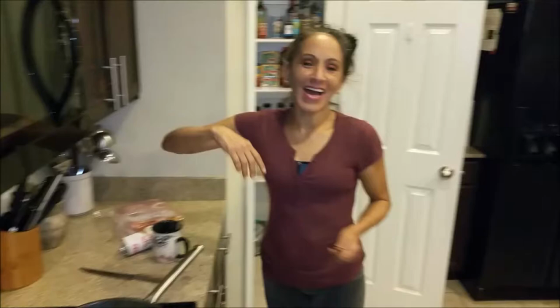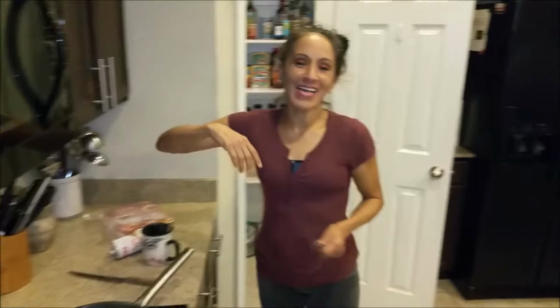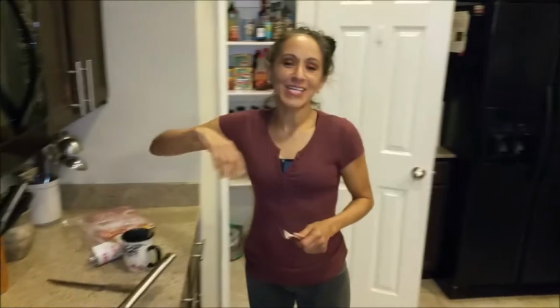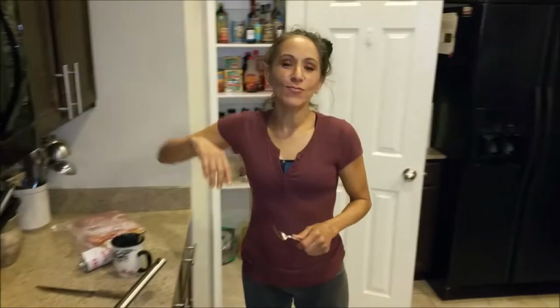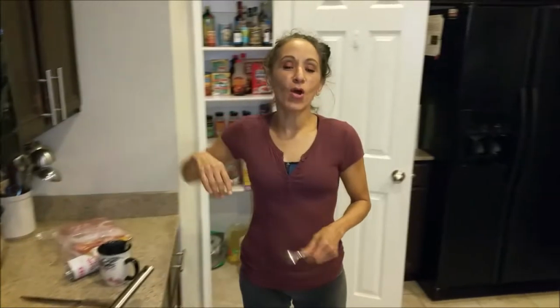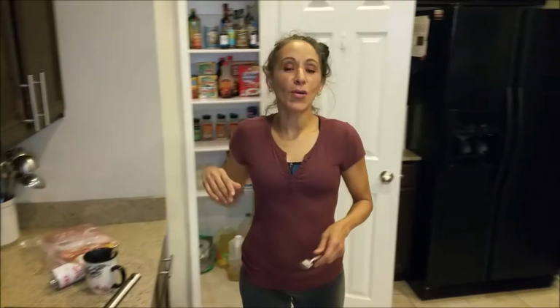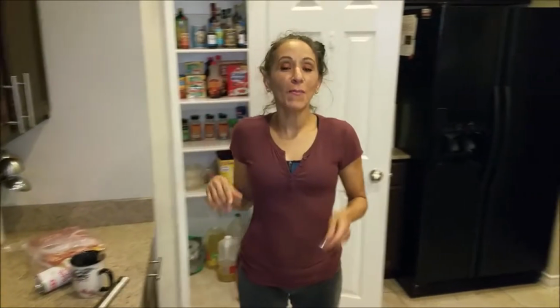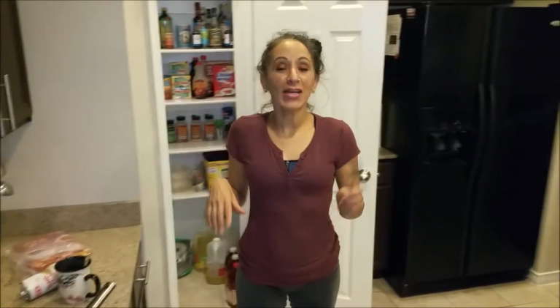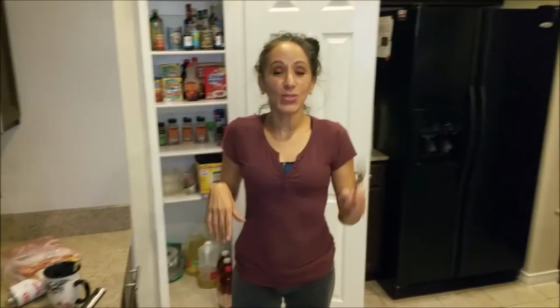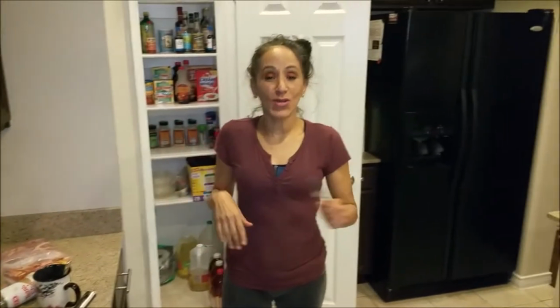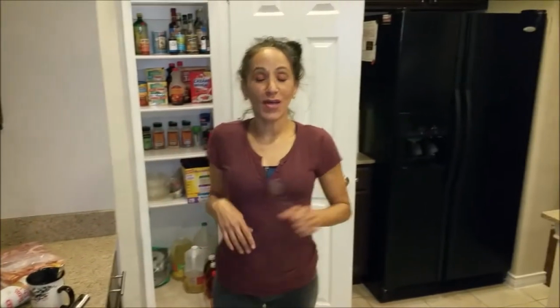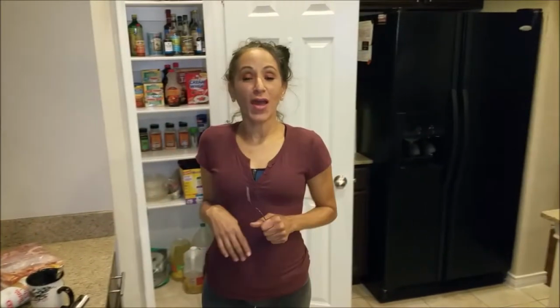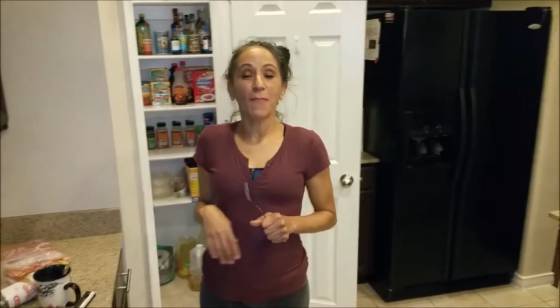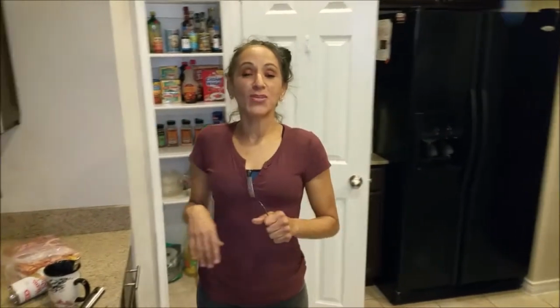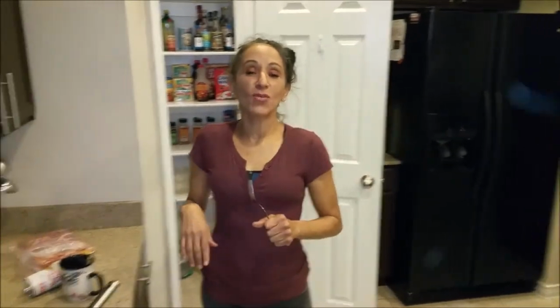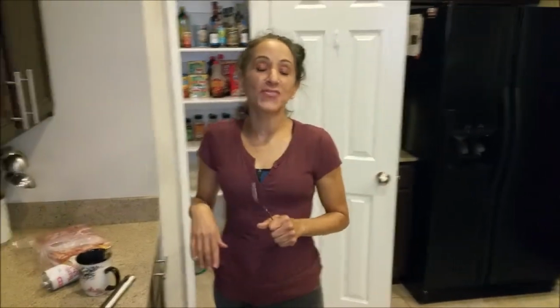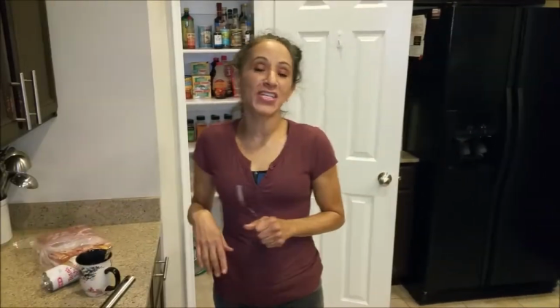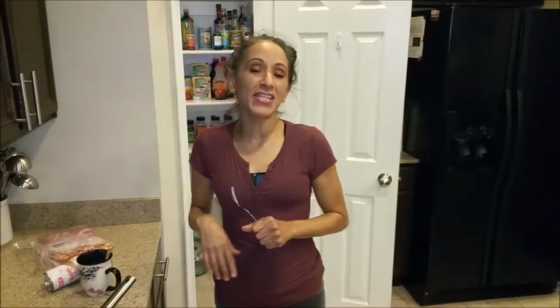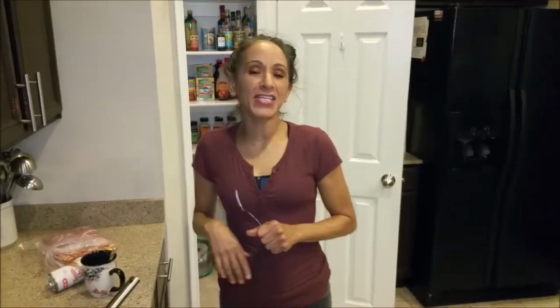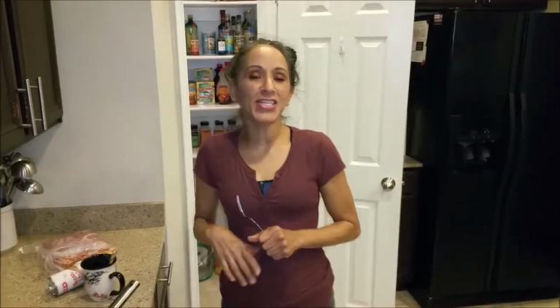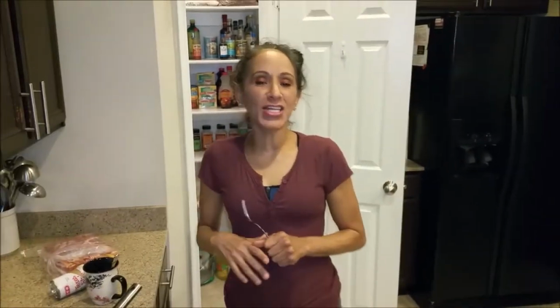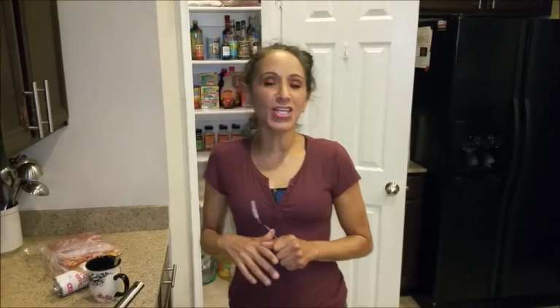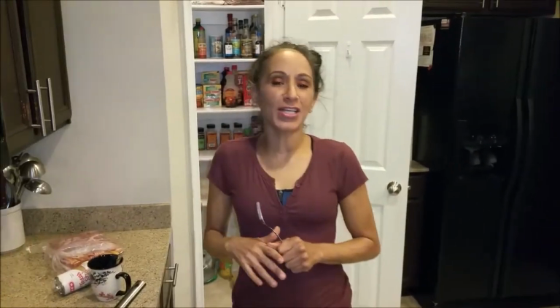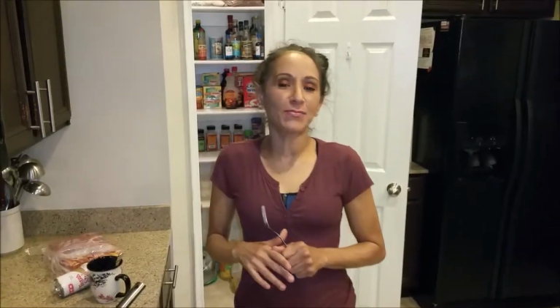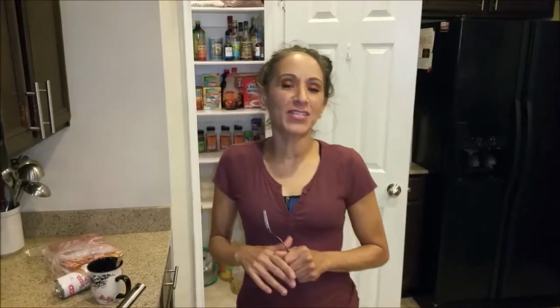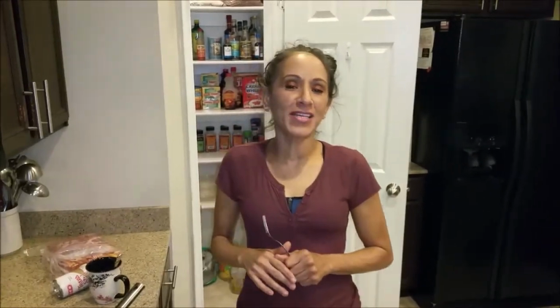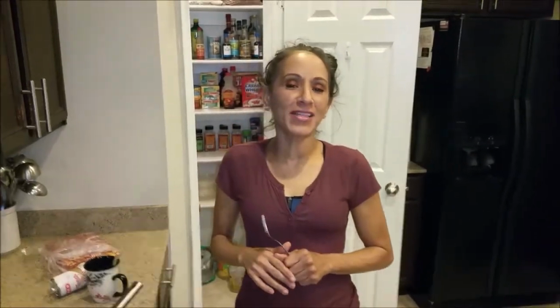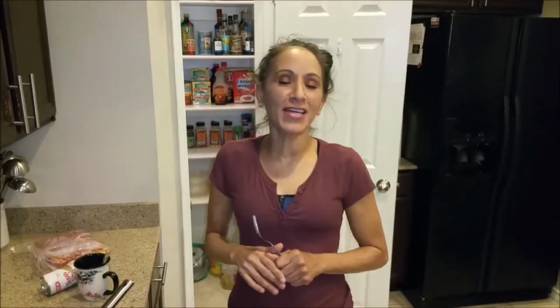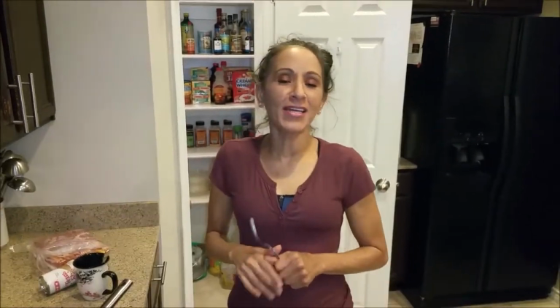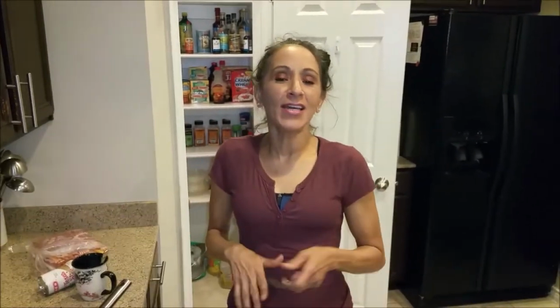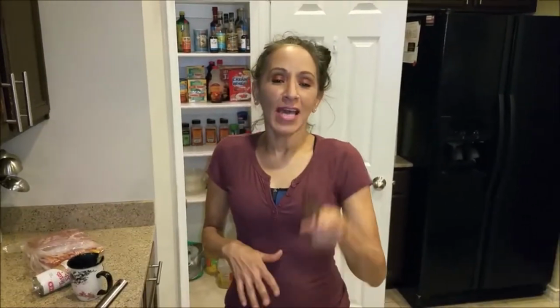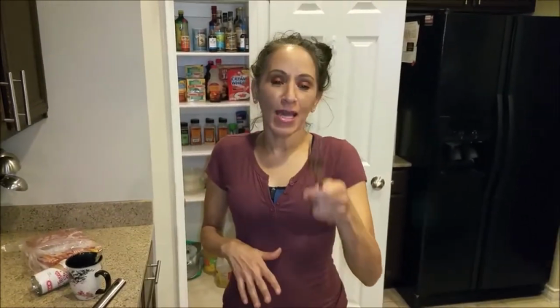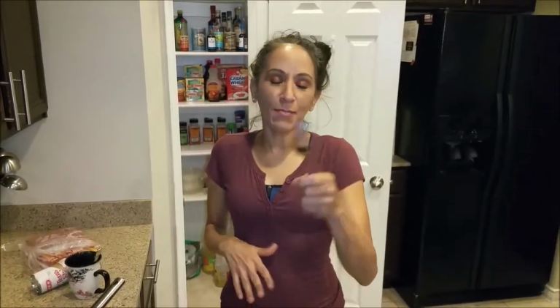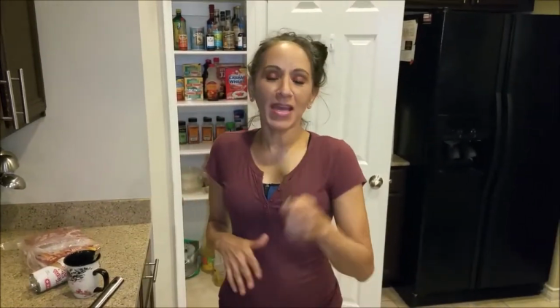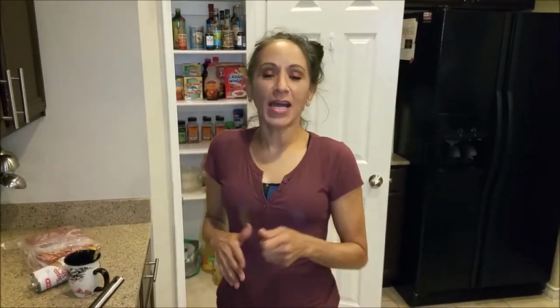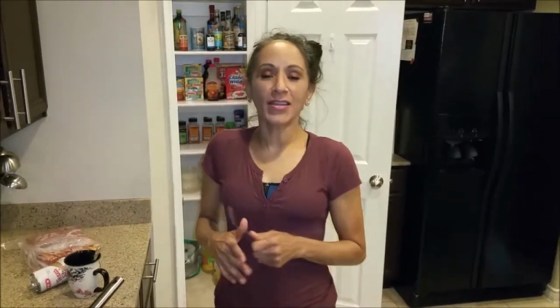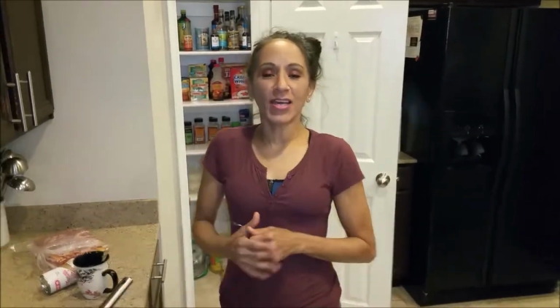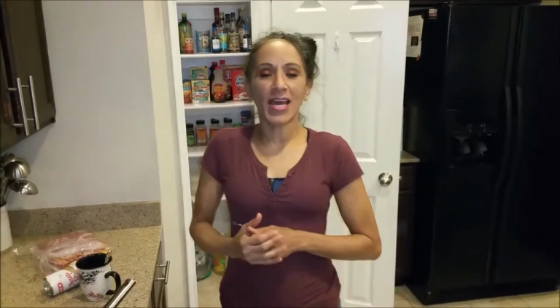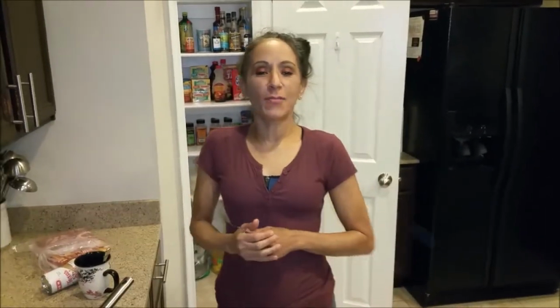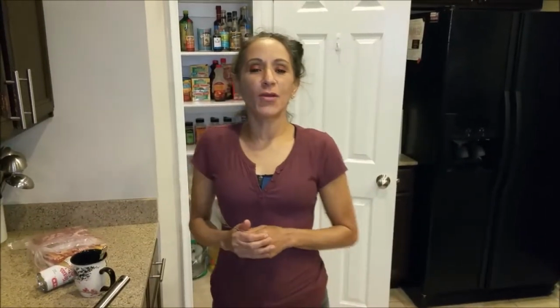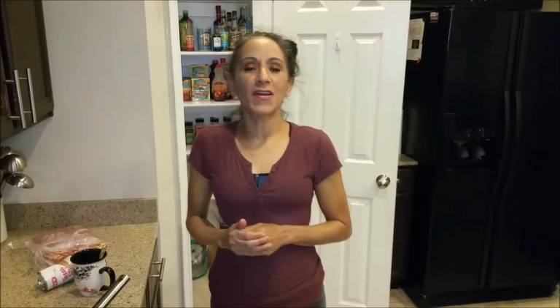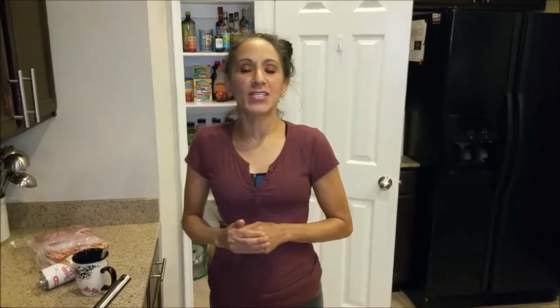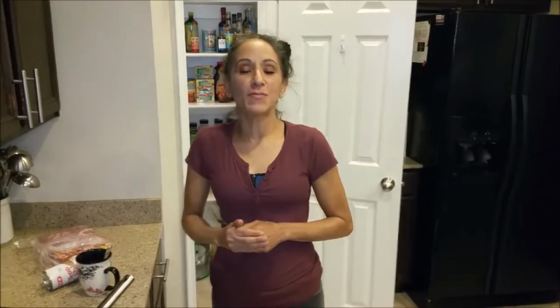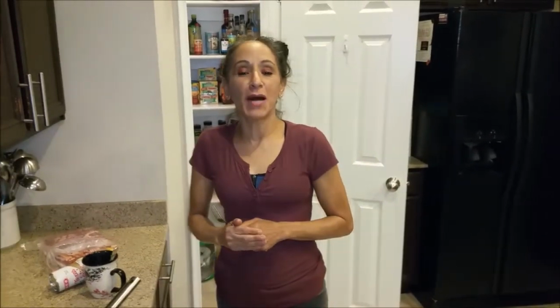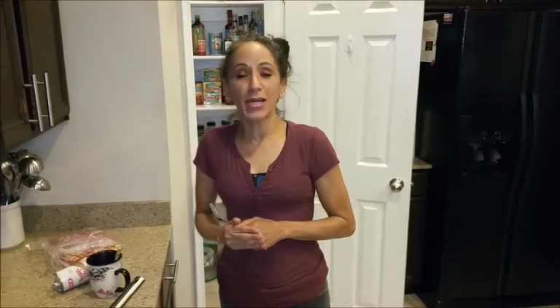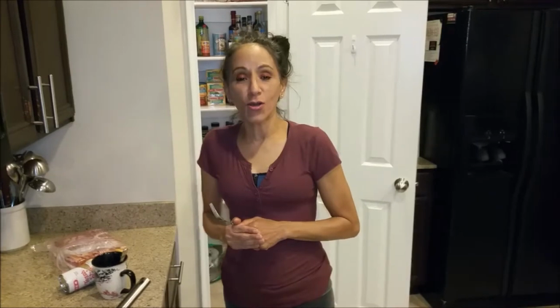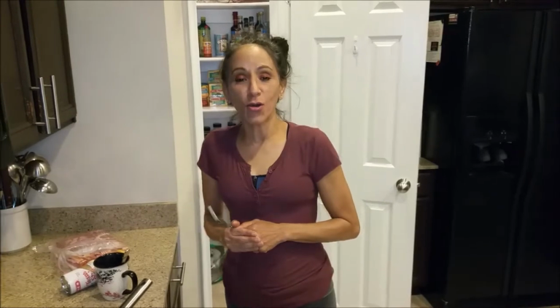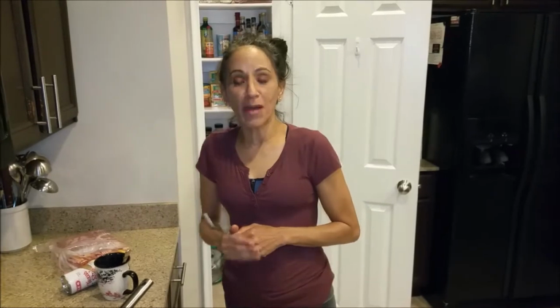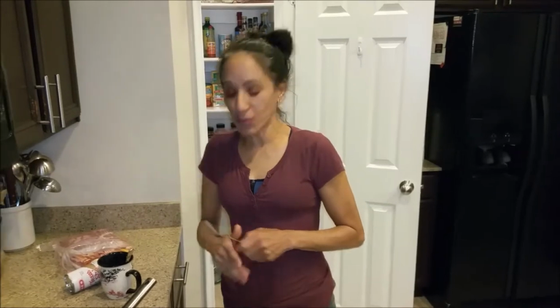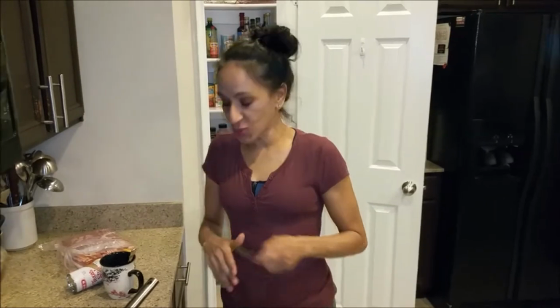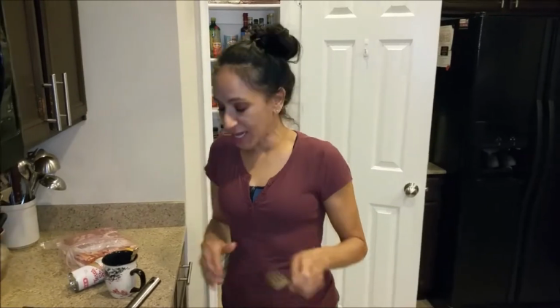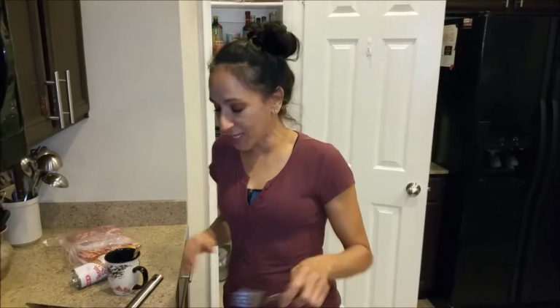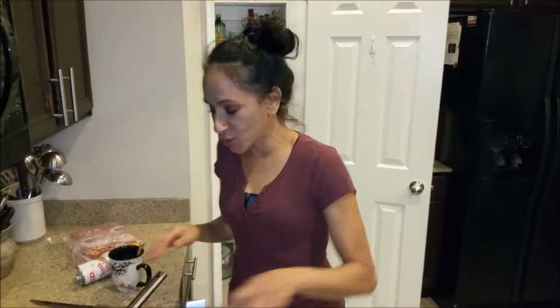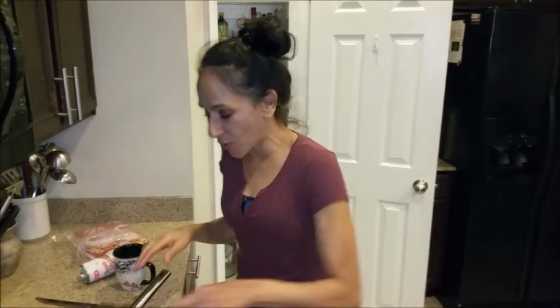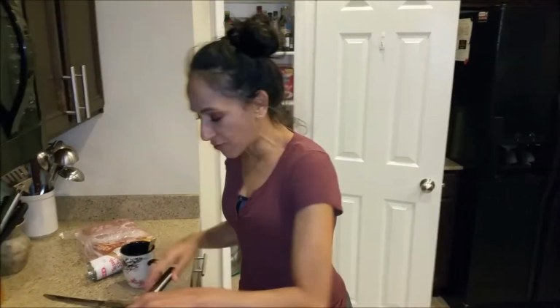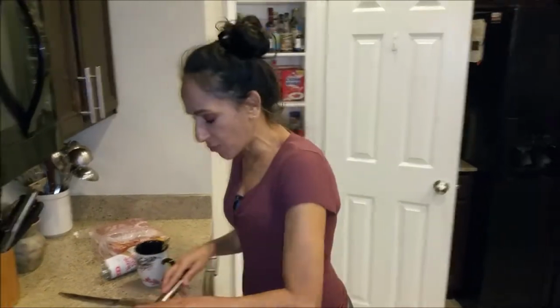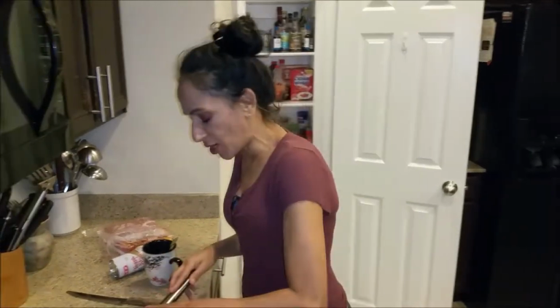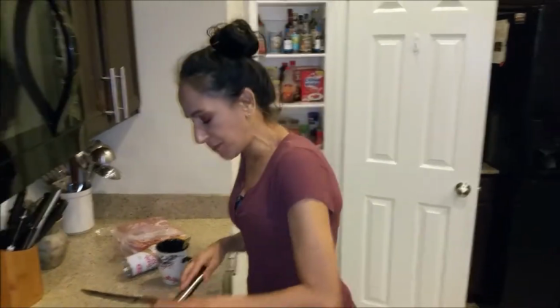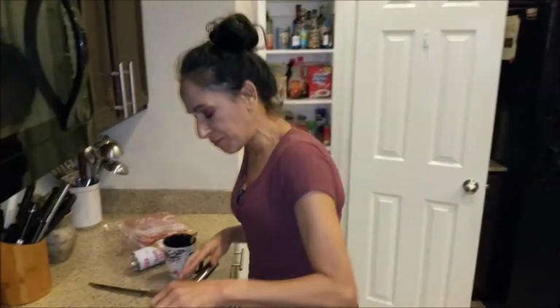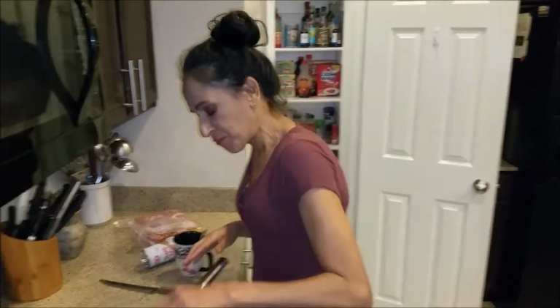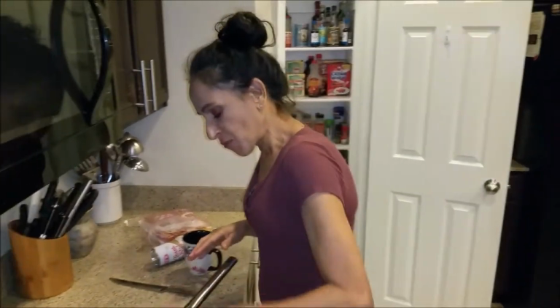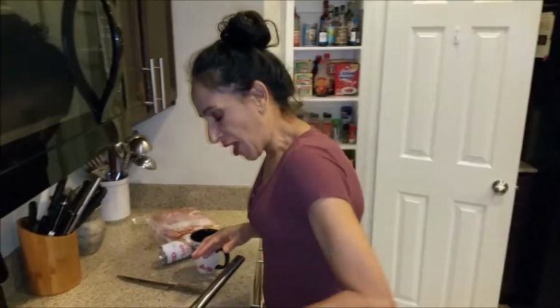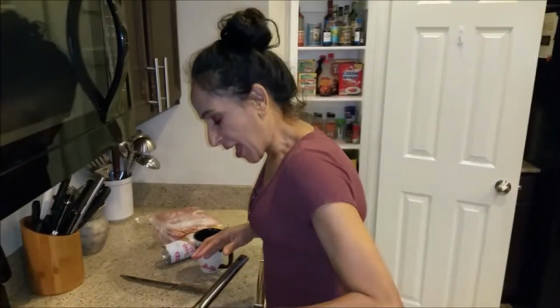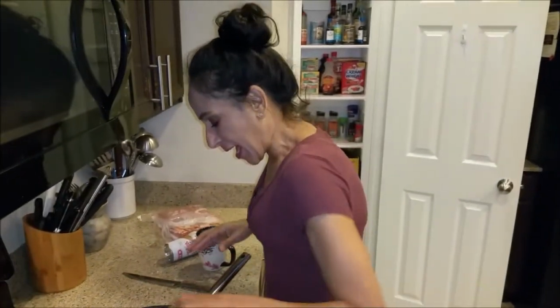Welcome back to another episode of Cindy's Kitchen. I'm Cindy and behind the camera is Michael. Michael, say hi to everyone. Hey everyone!